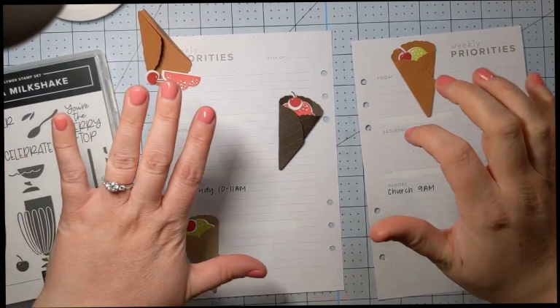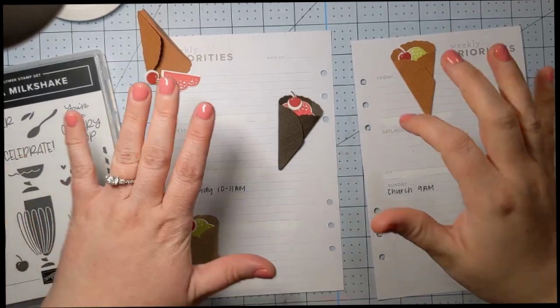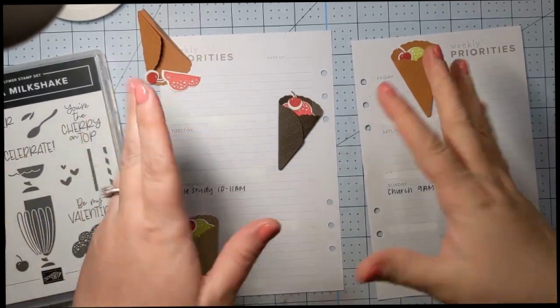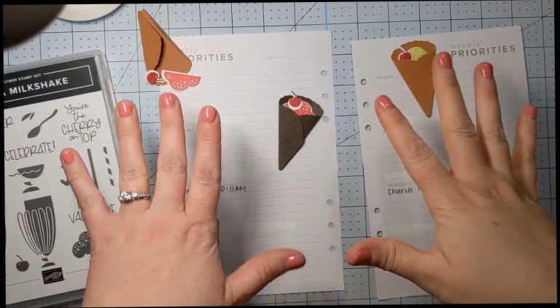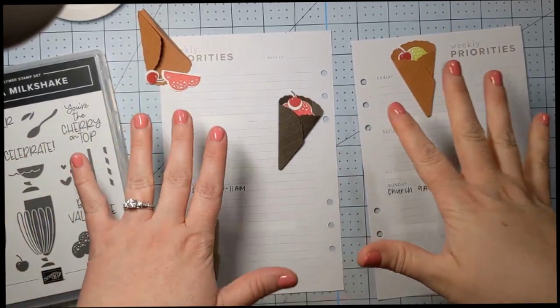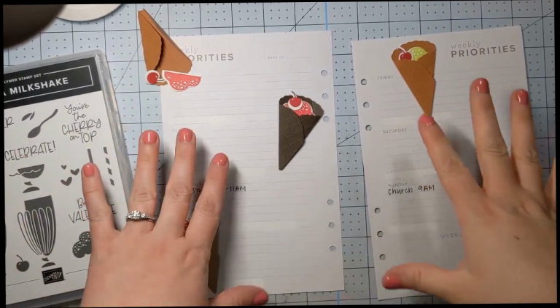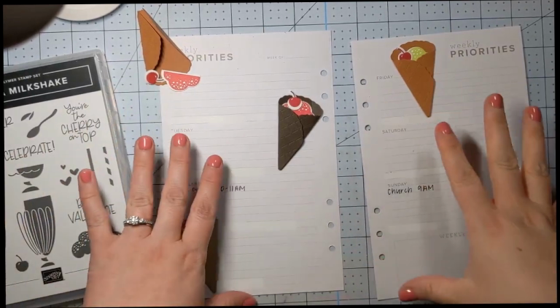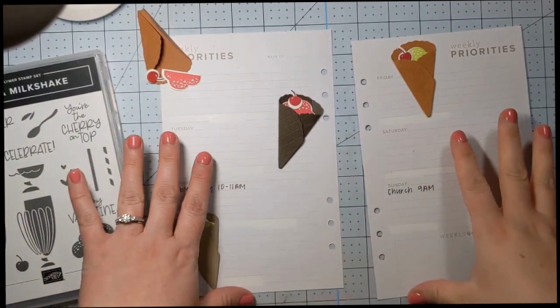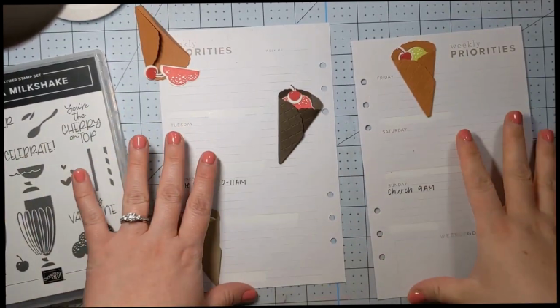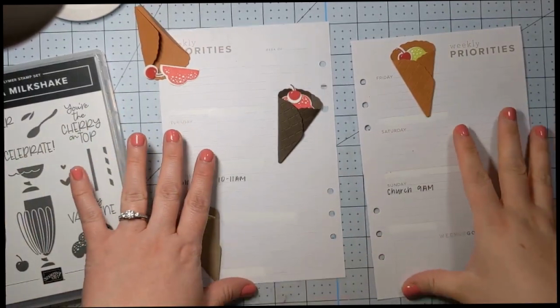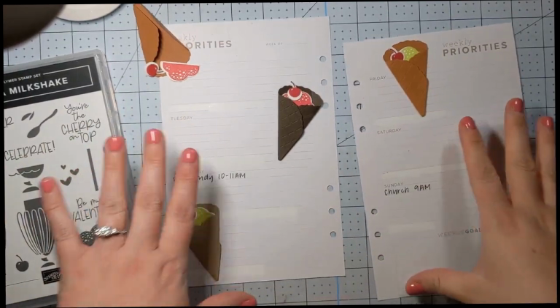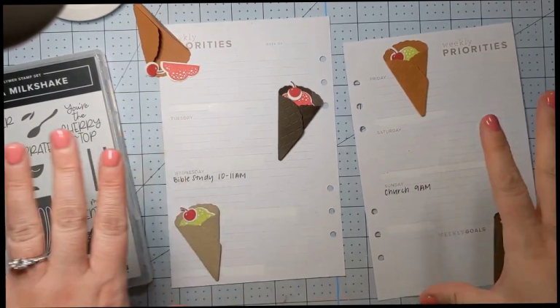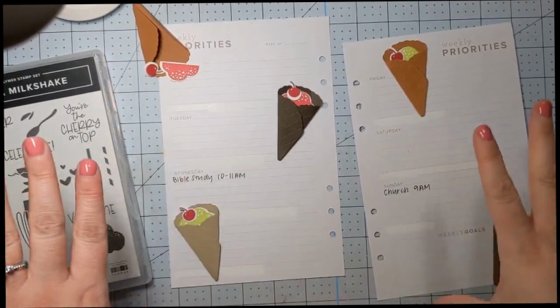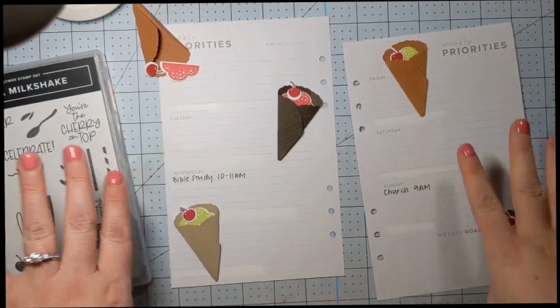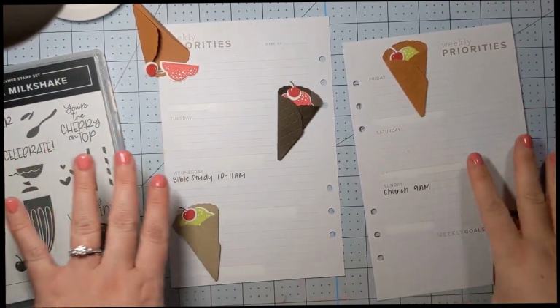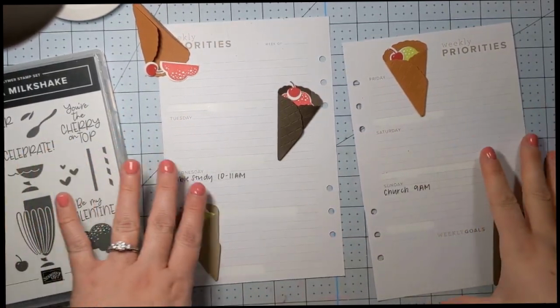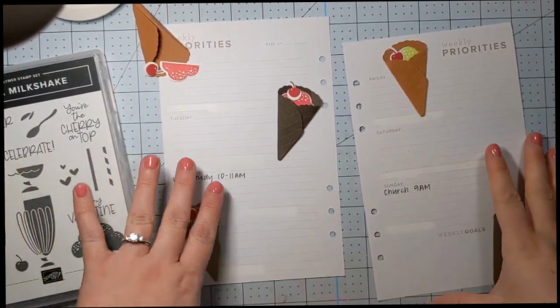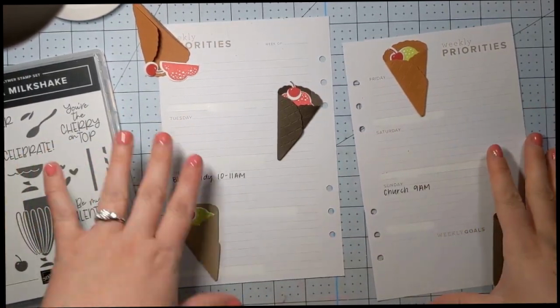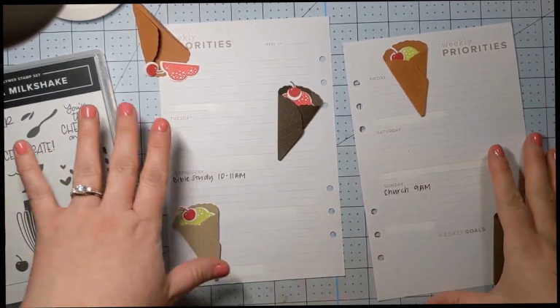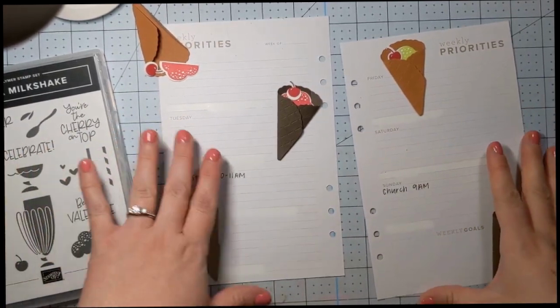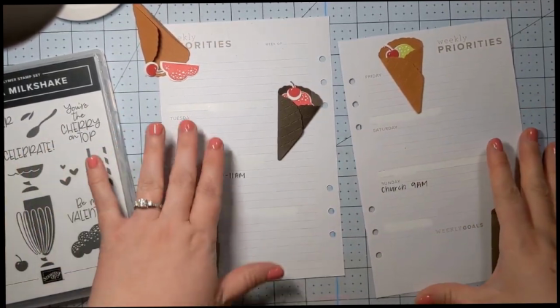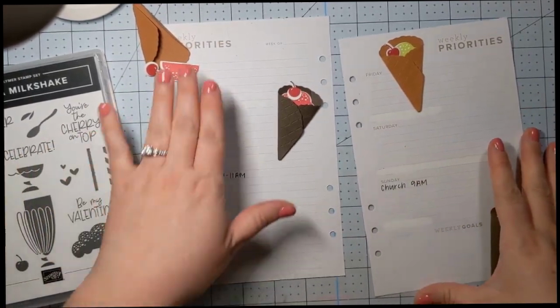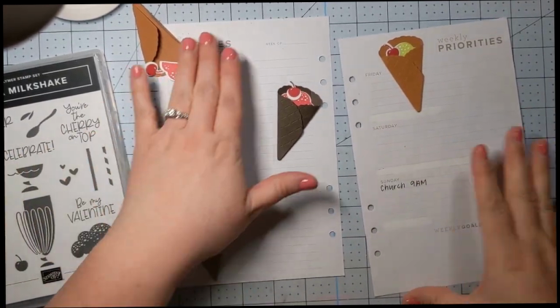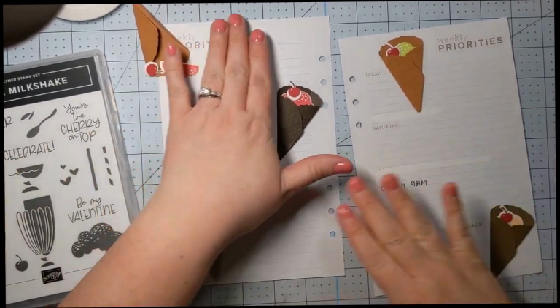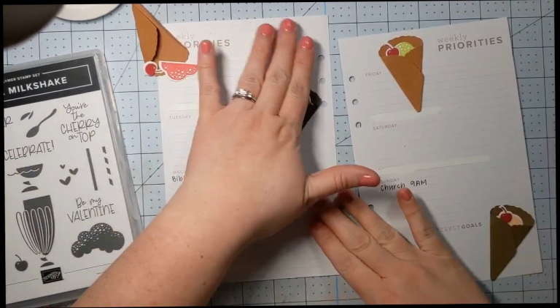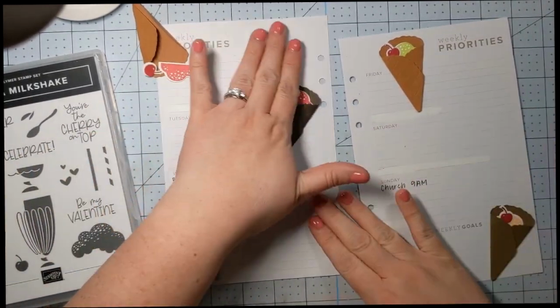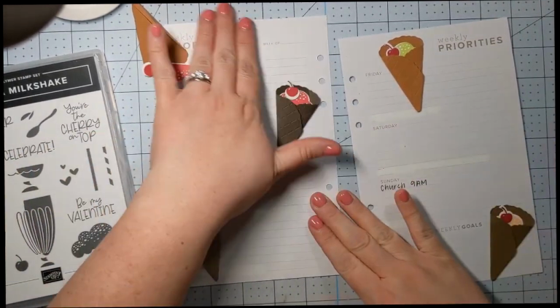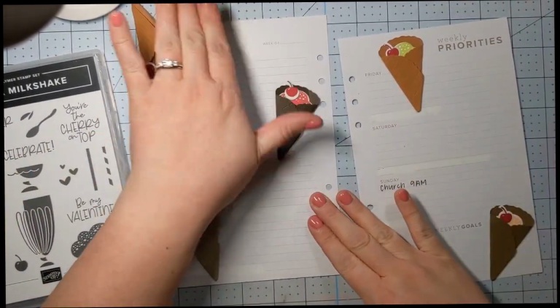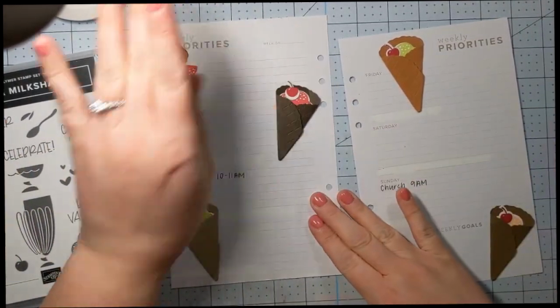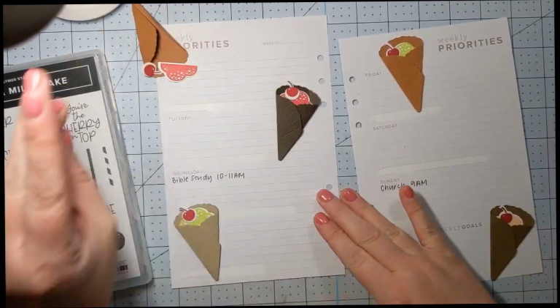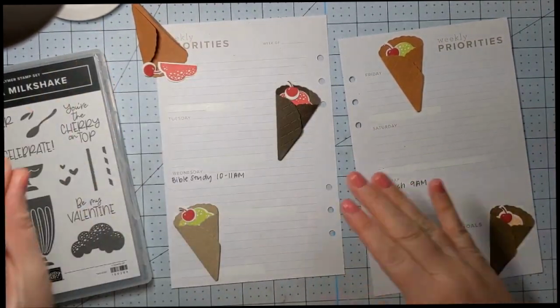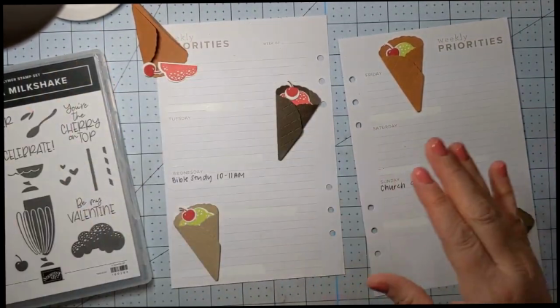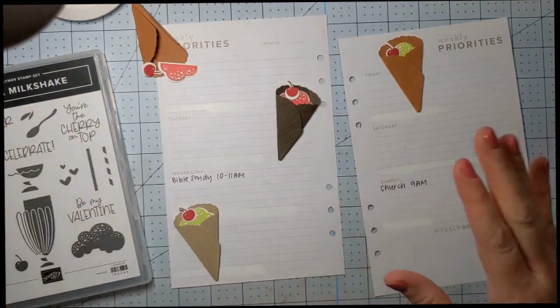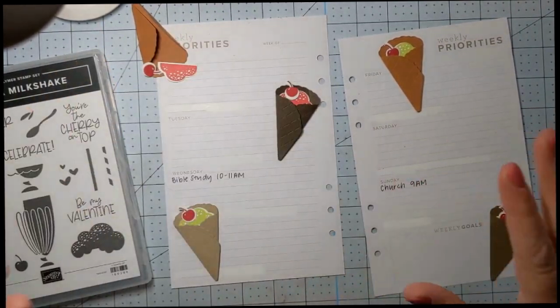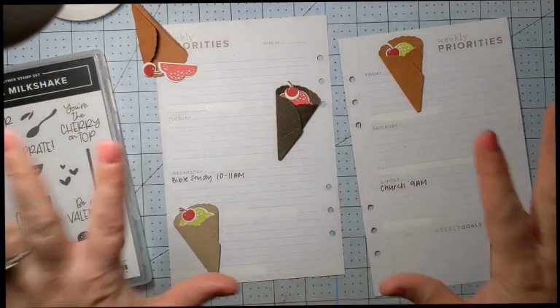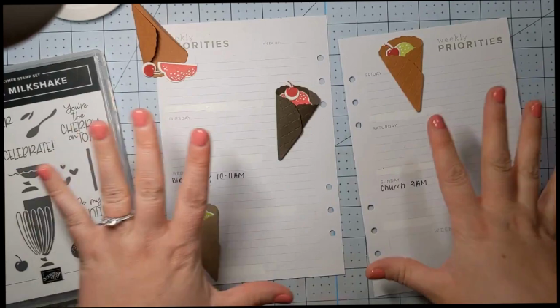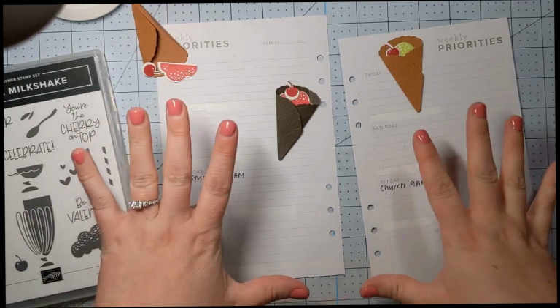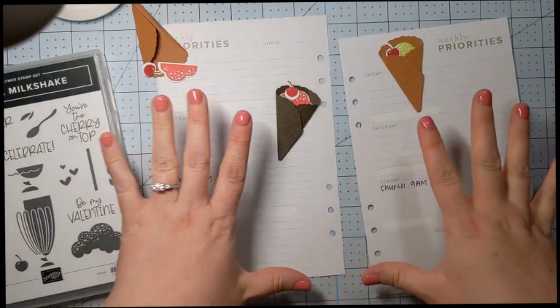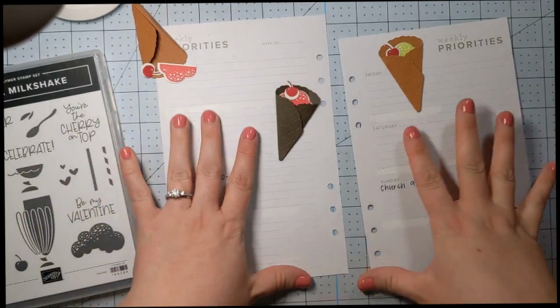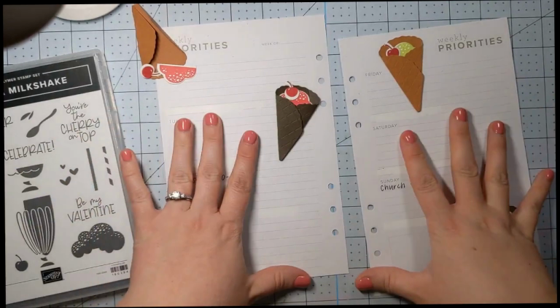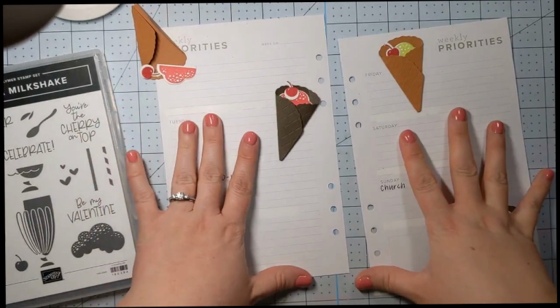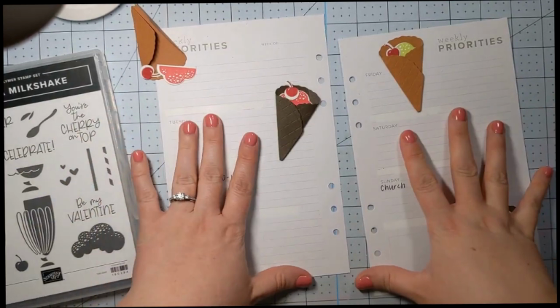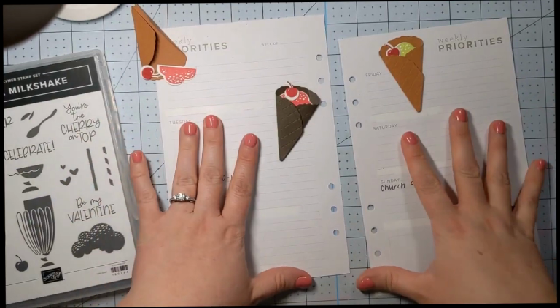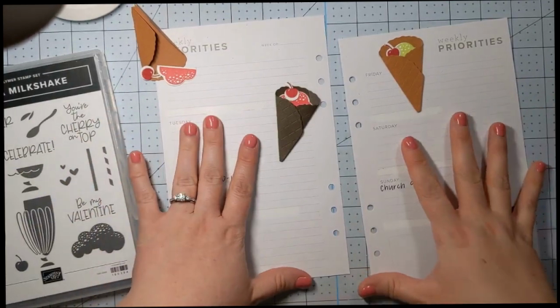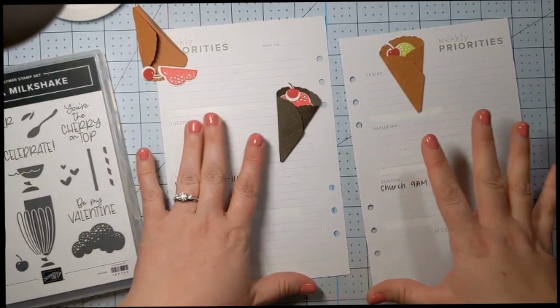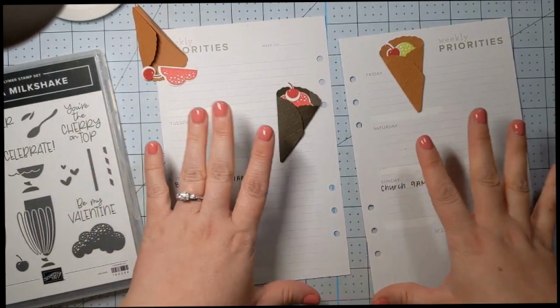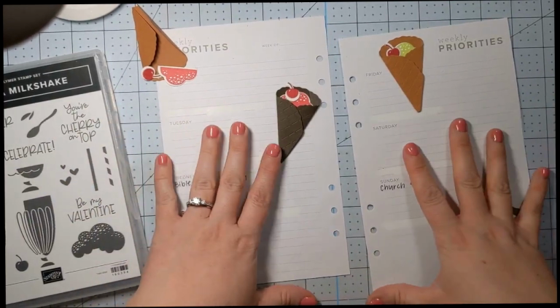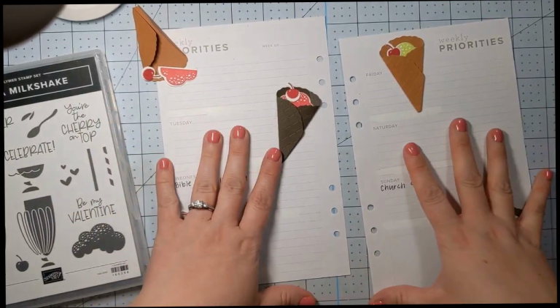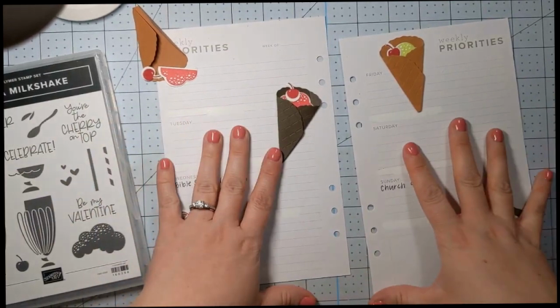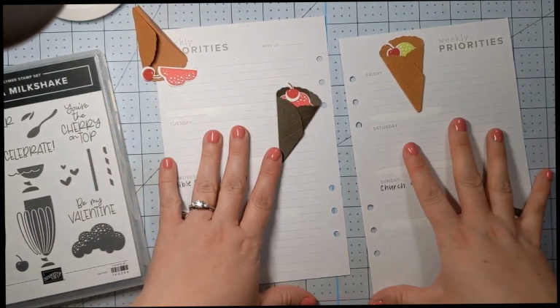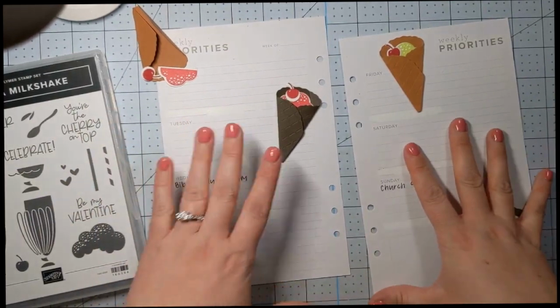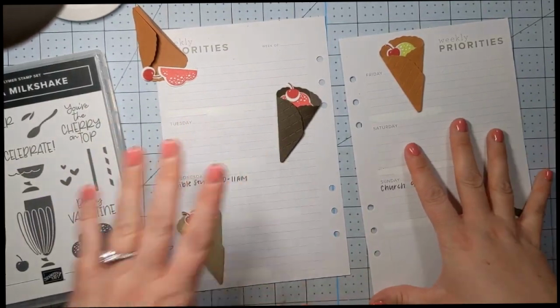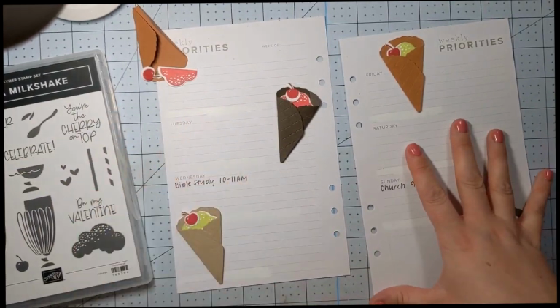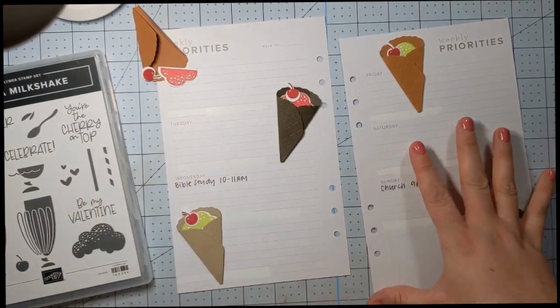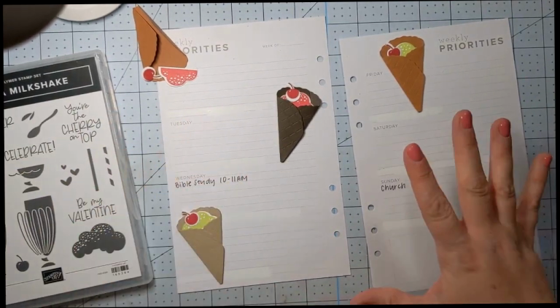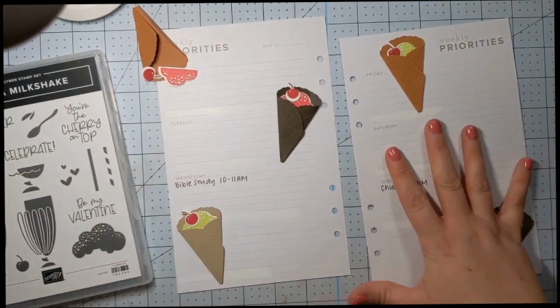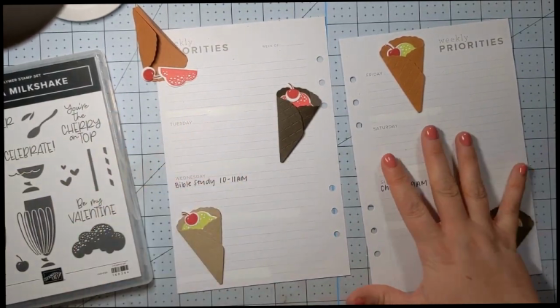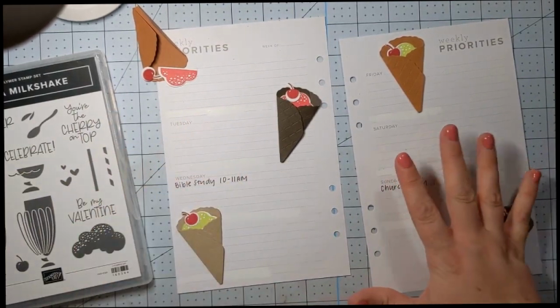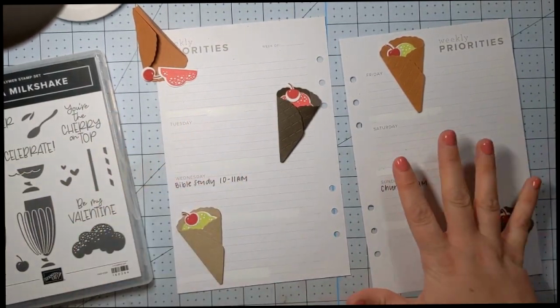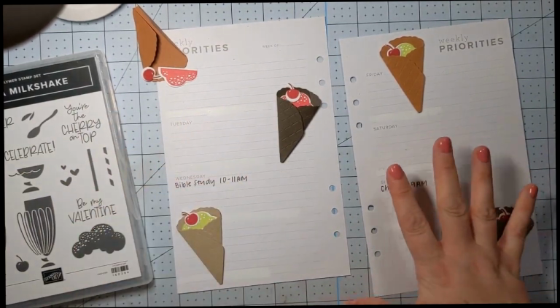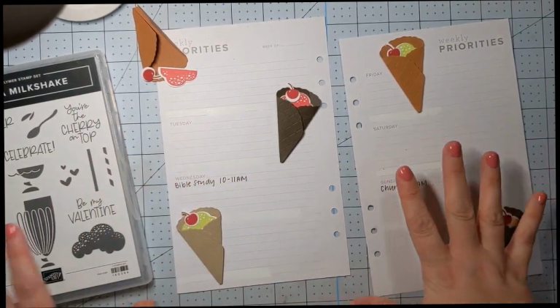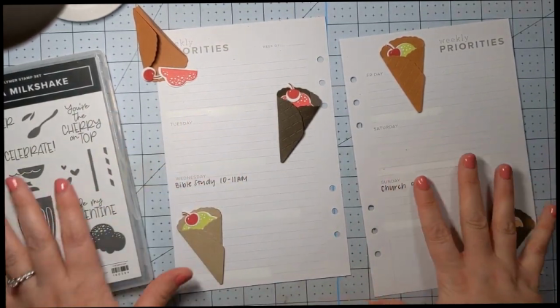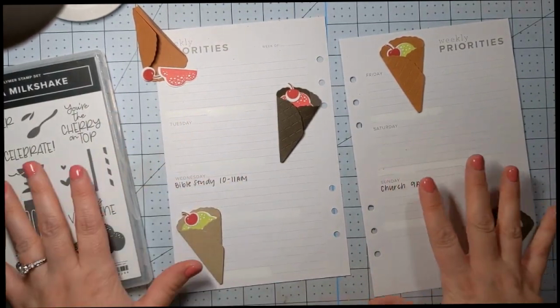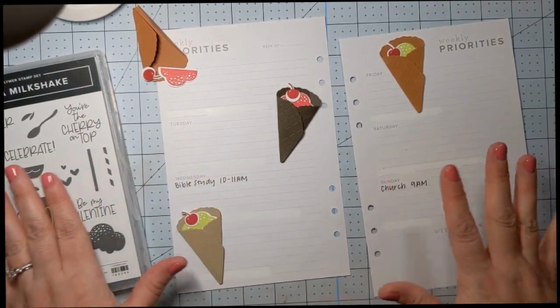Hi everyone, it's Shannon from Stampin' Sleeve Shannon. I'm just coming to you today to do a planner page, a Stampin' Up planner page.